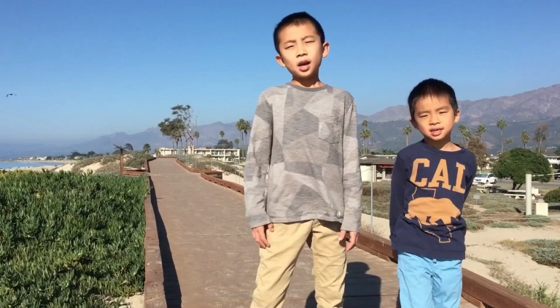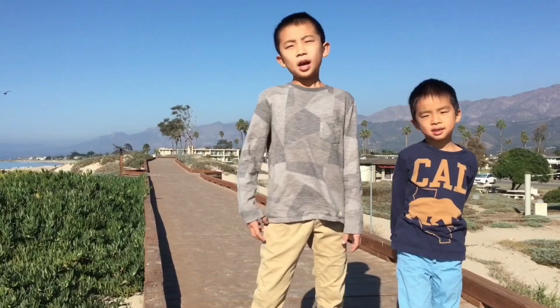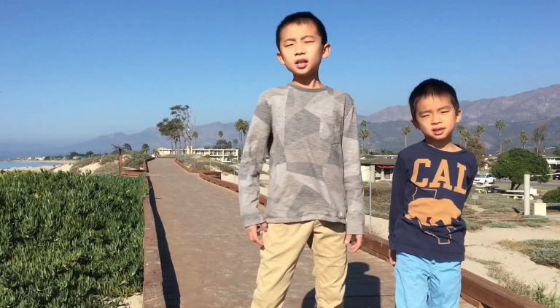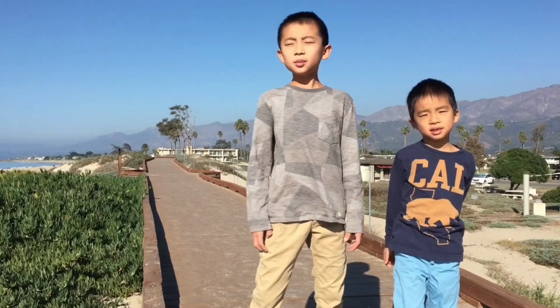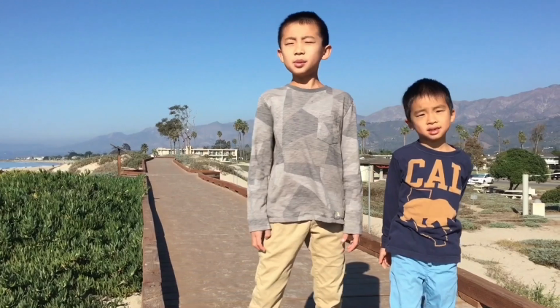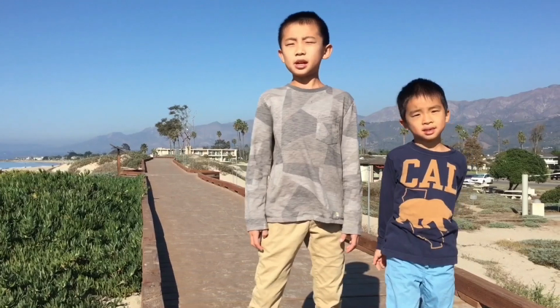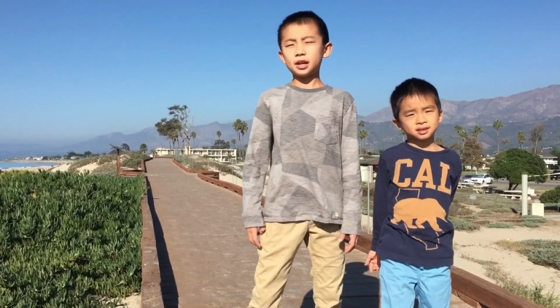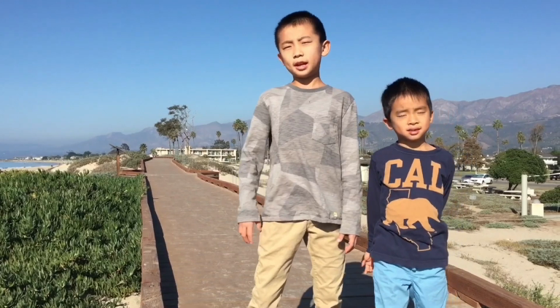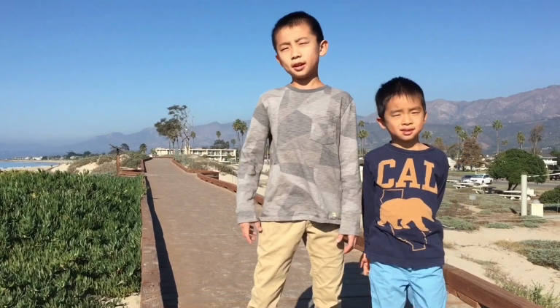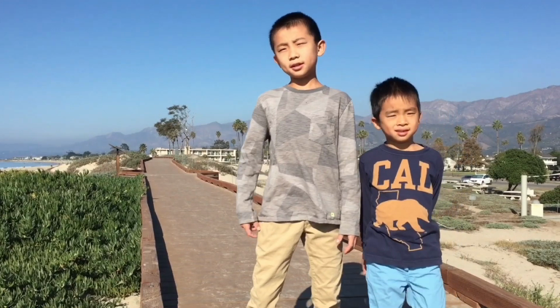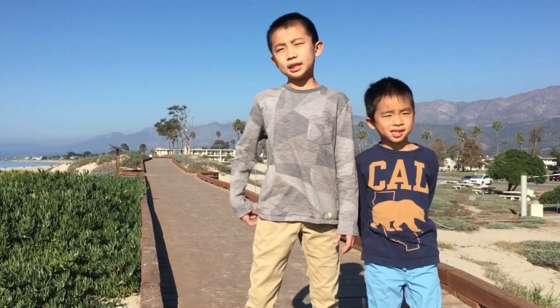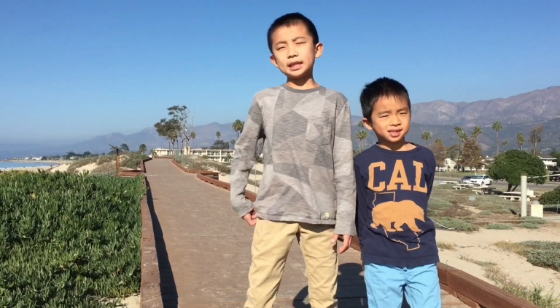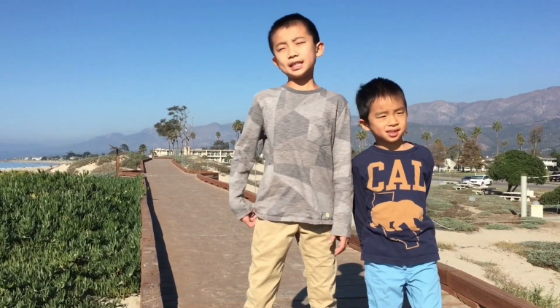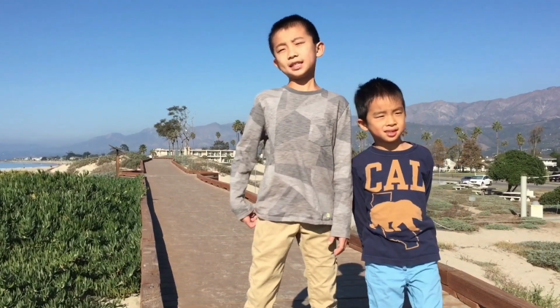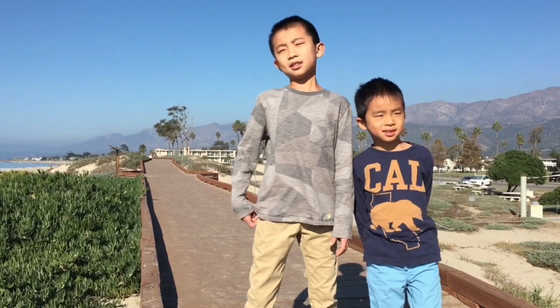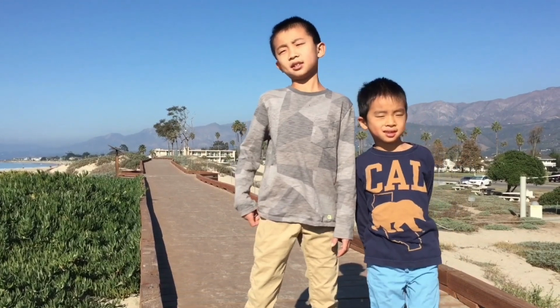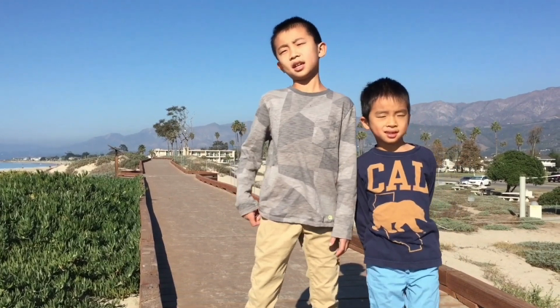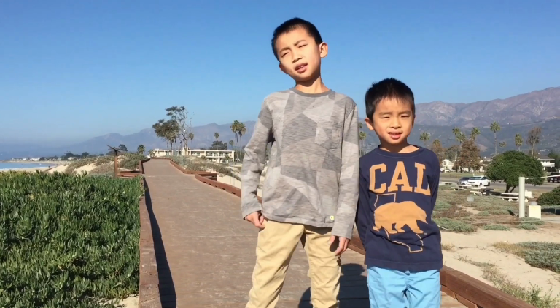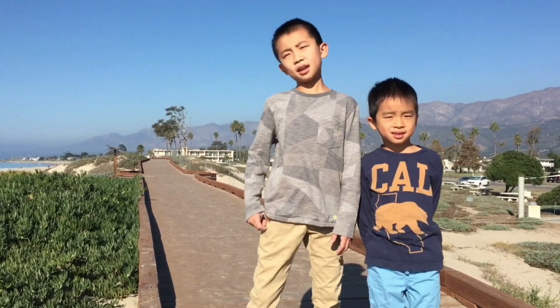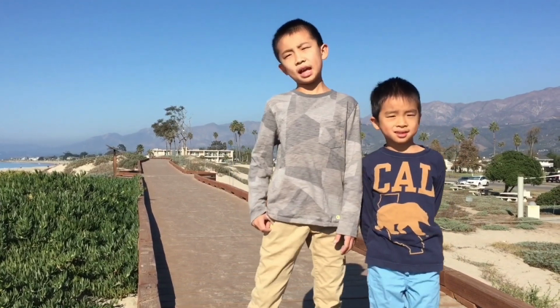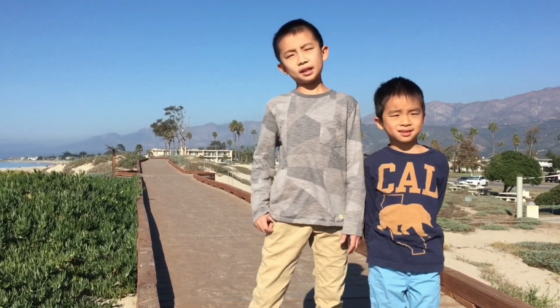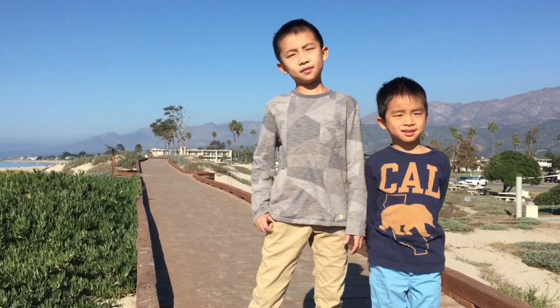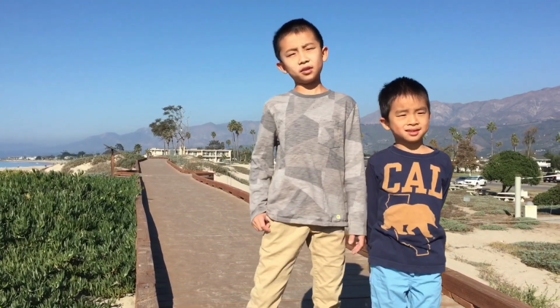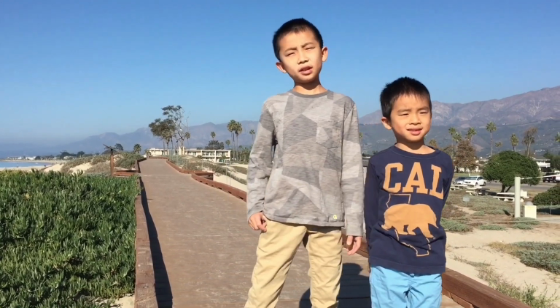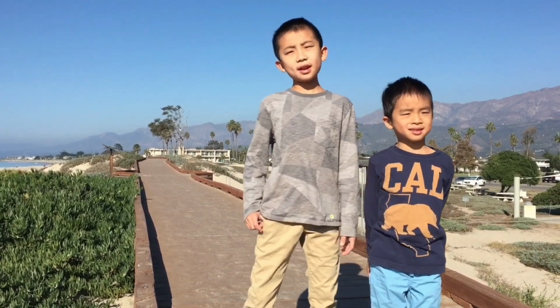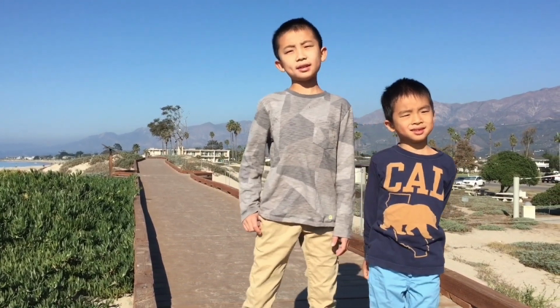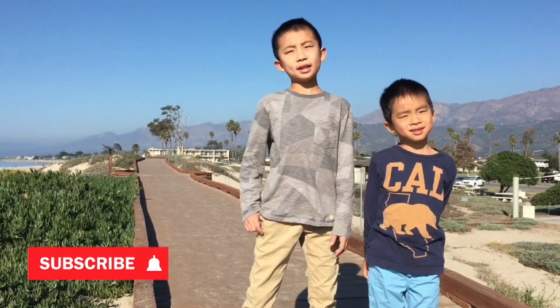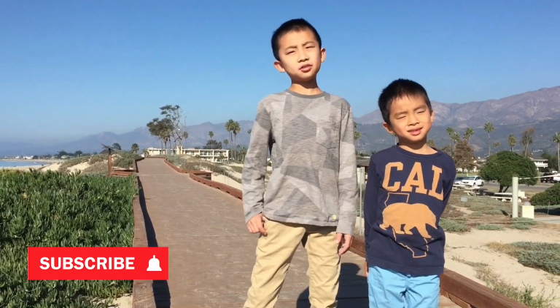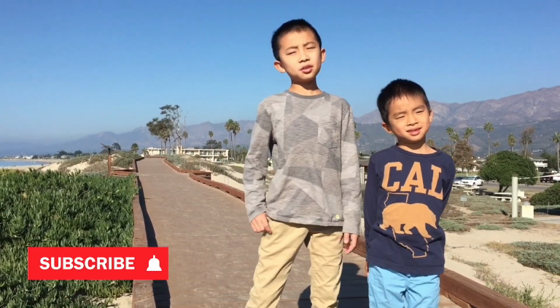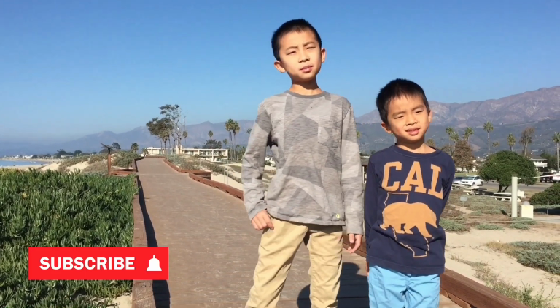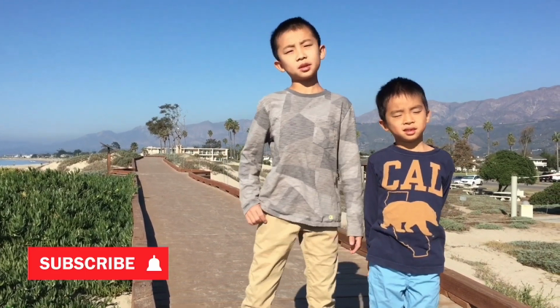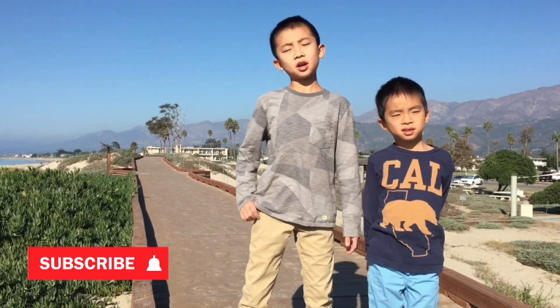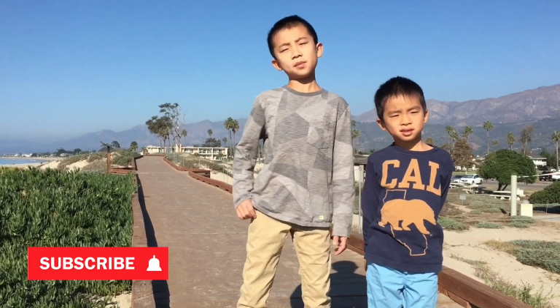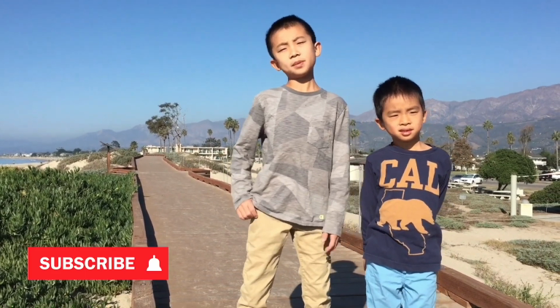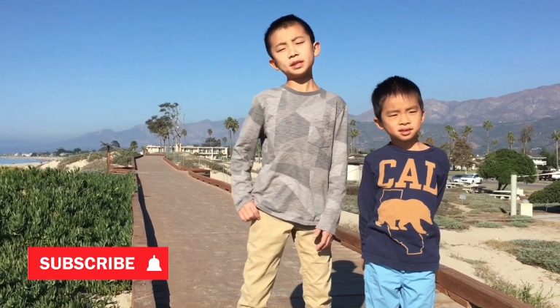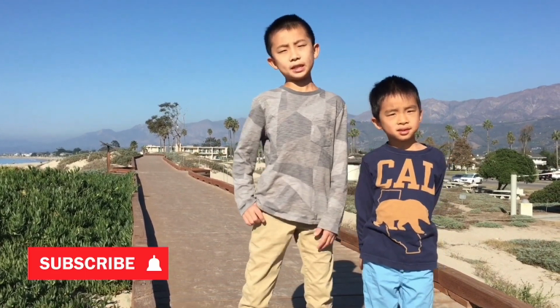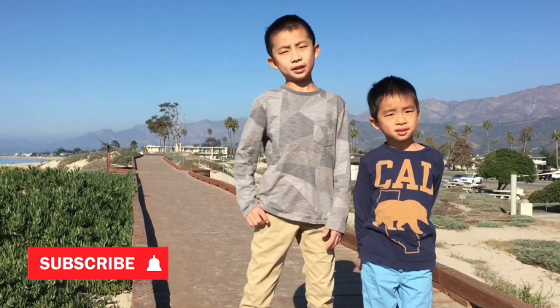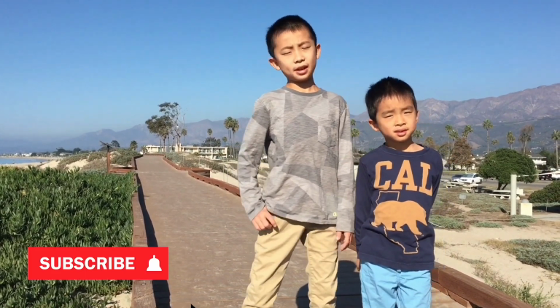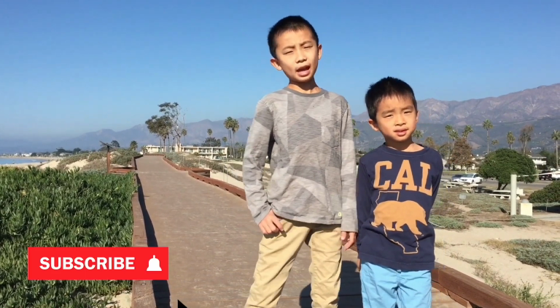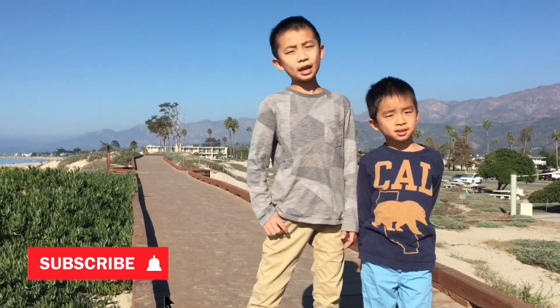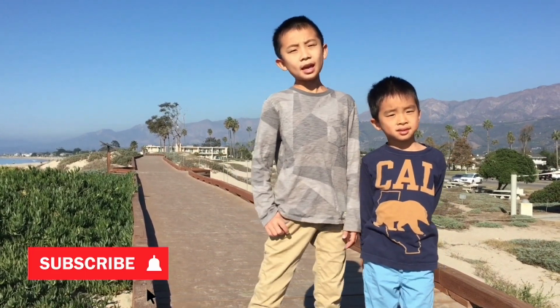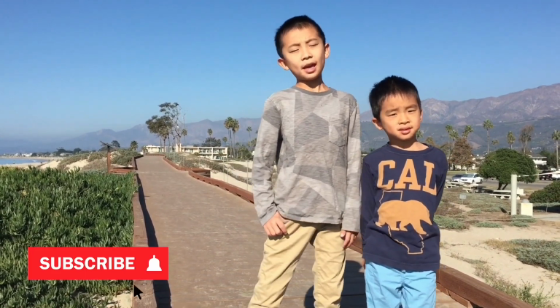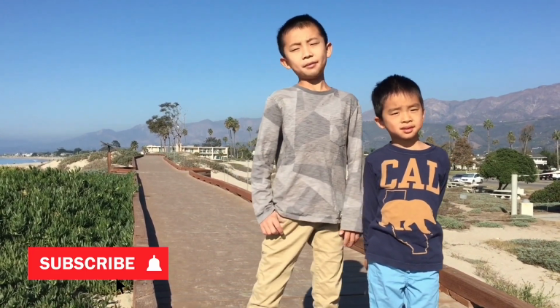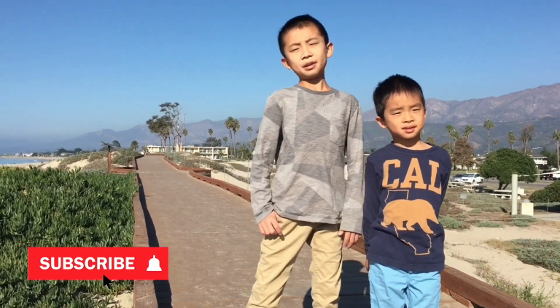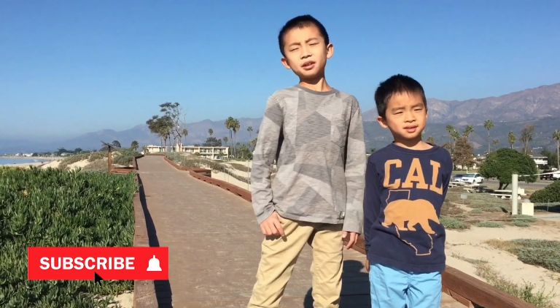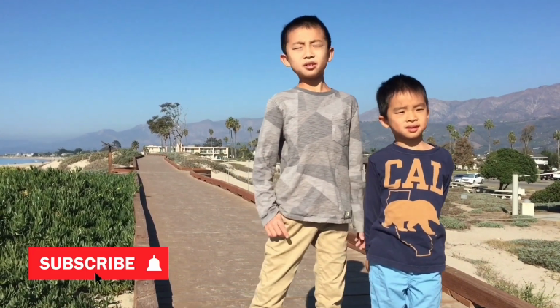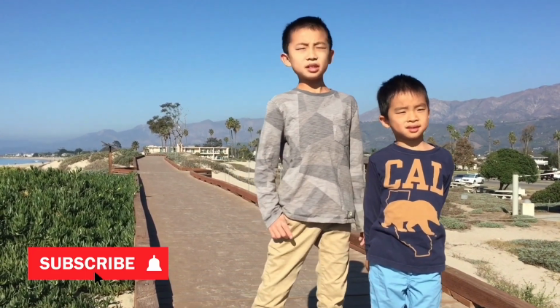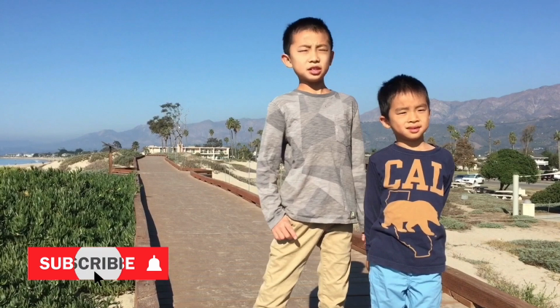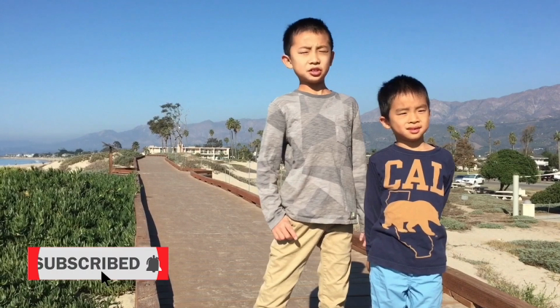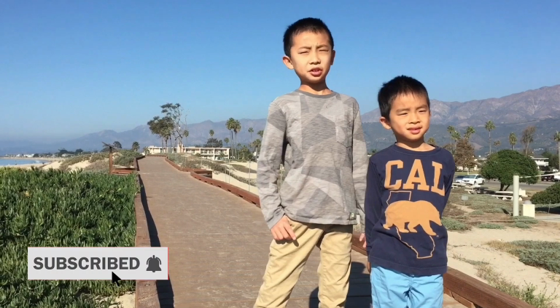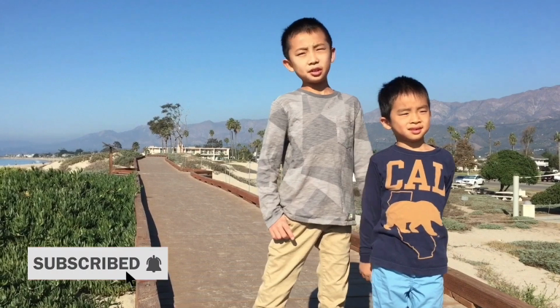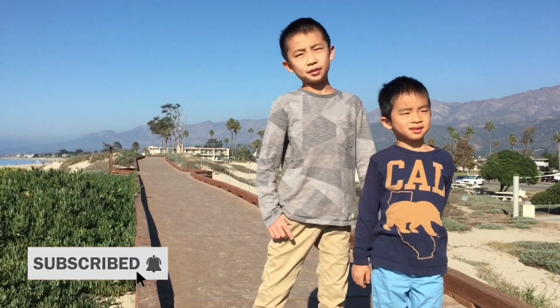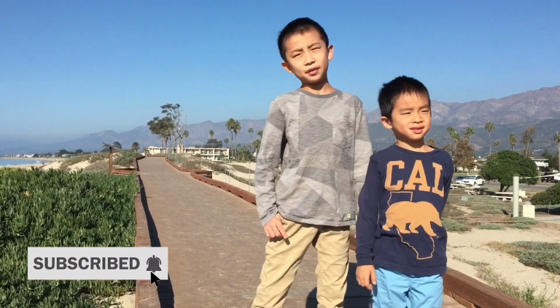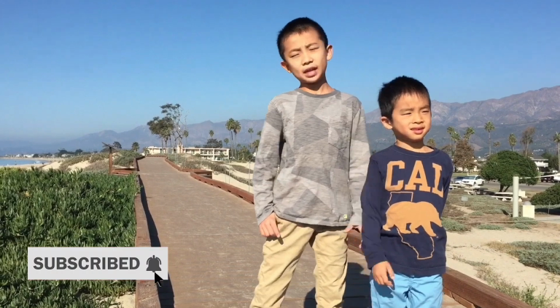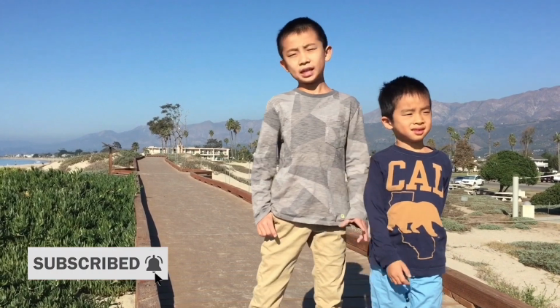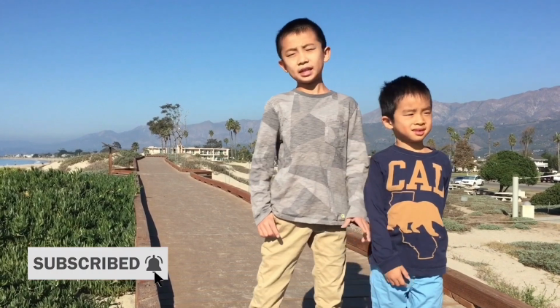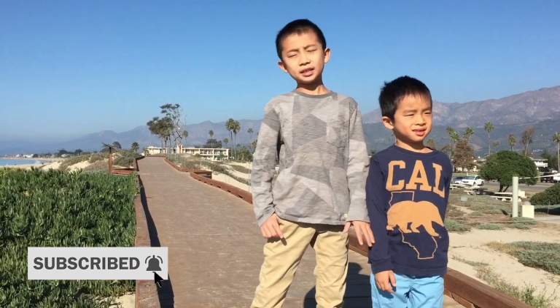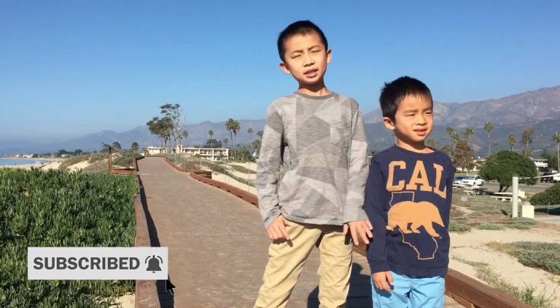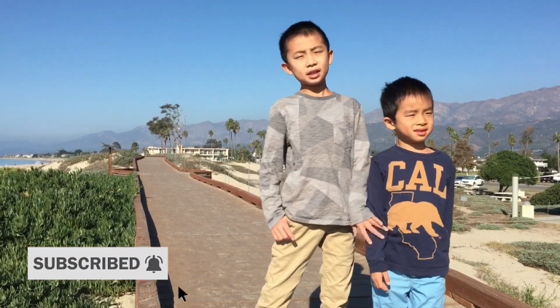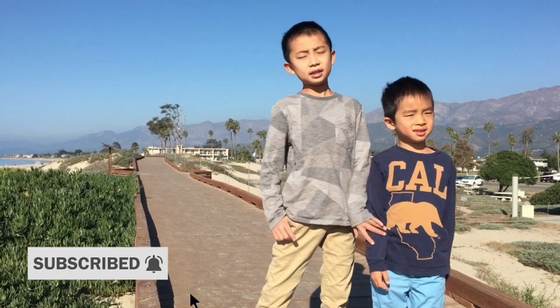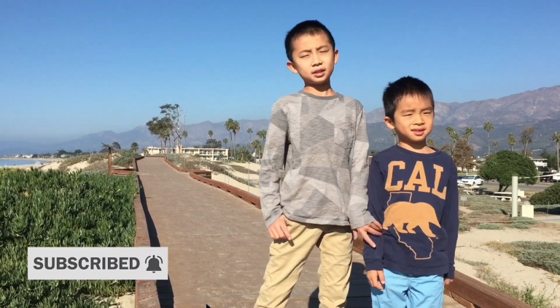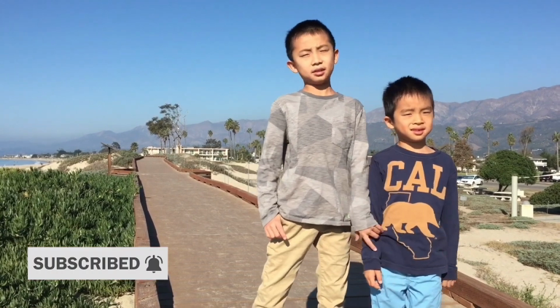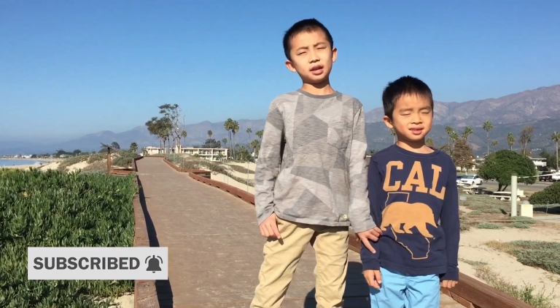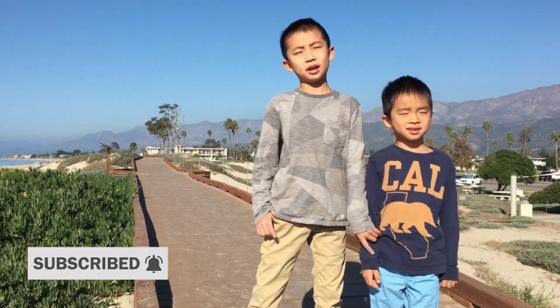Hello Bloggineers. This is our Southern California day trip to Carpinteria, and we are going to show you the fun things you can do here.